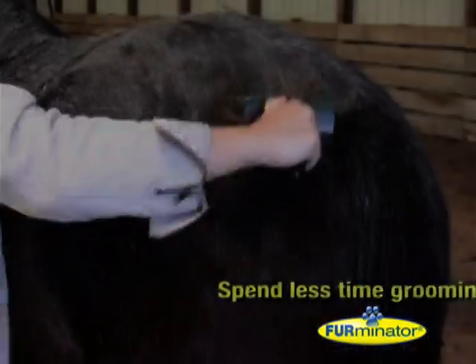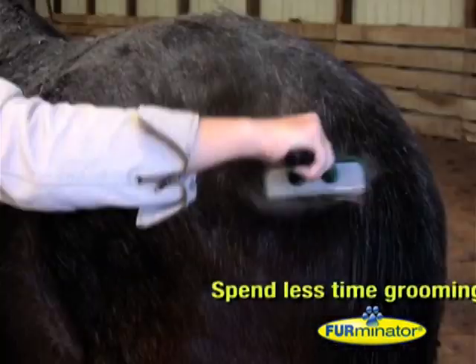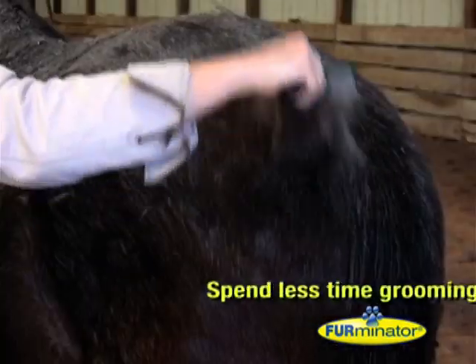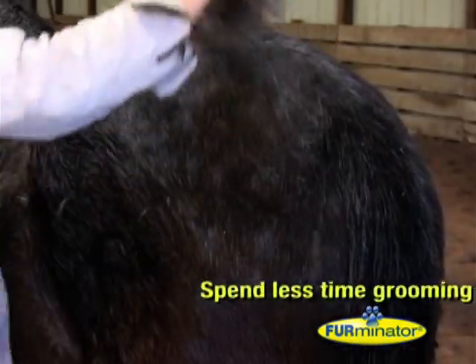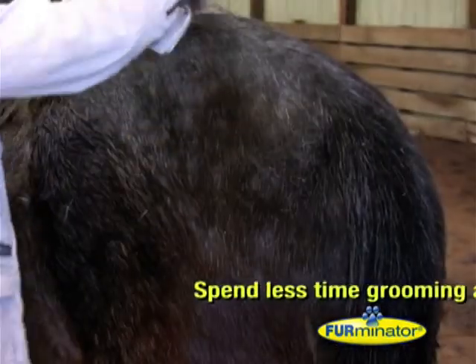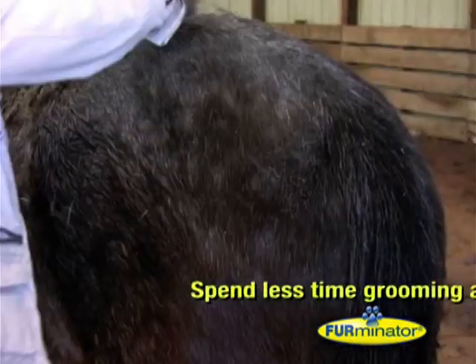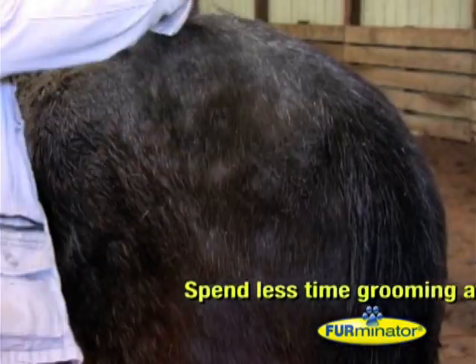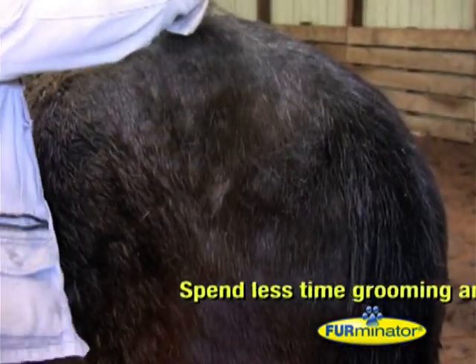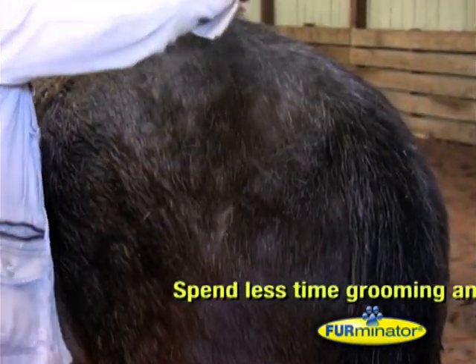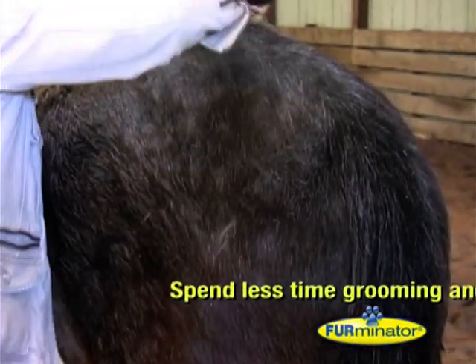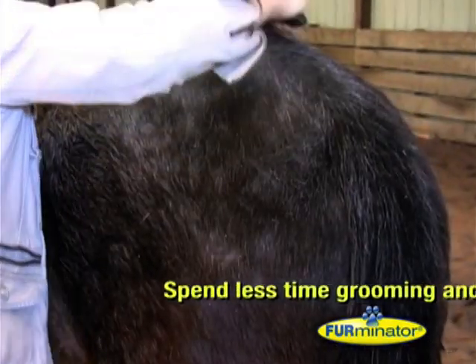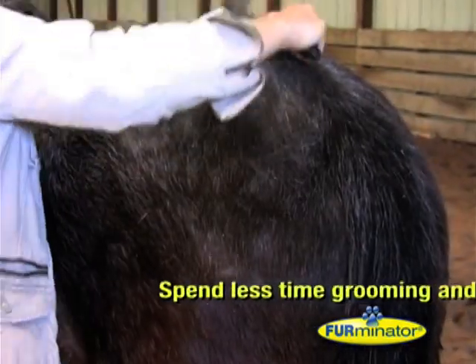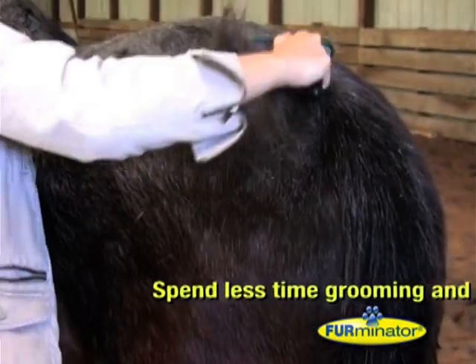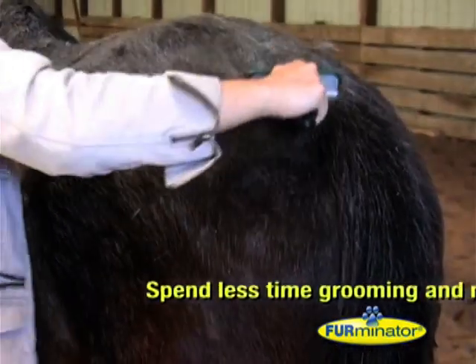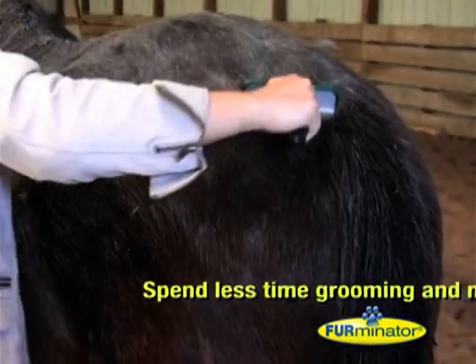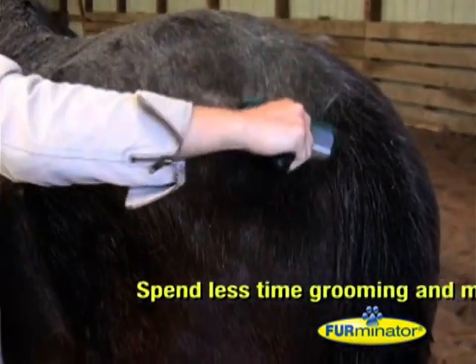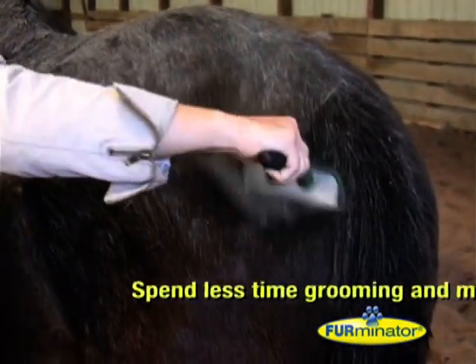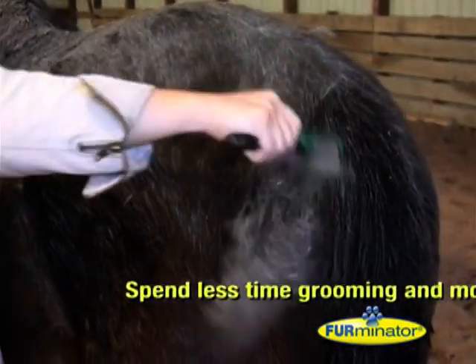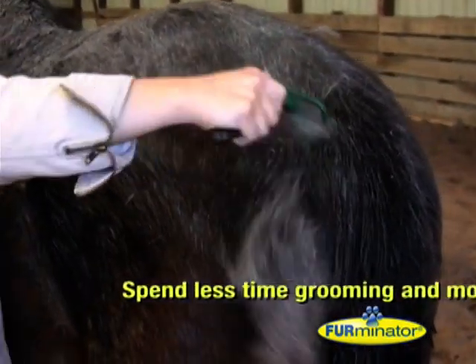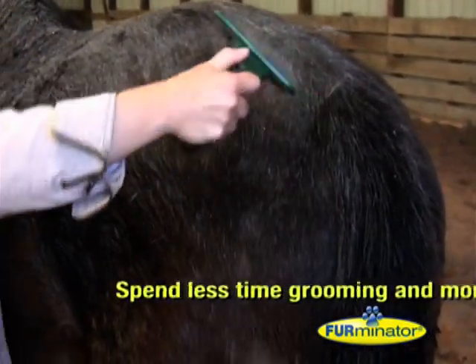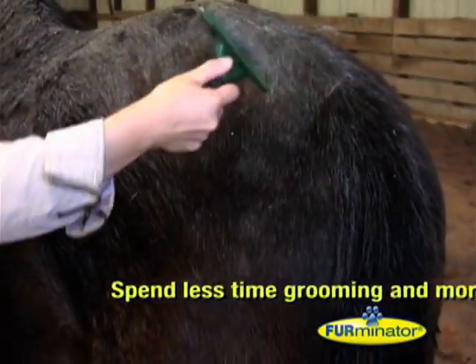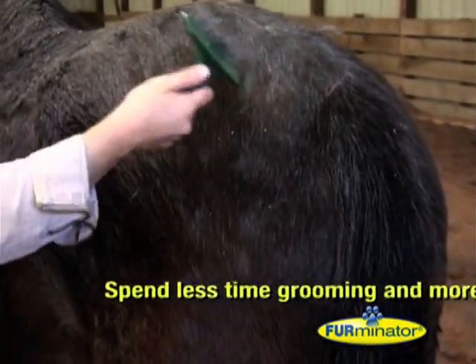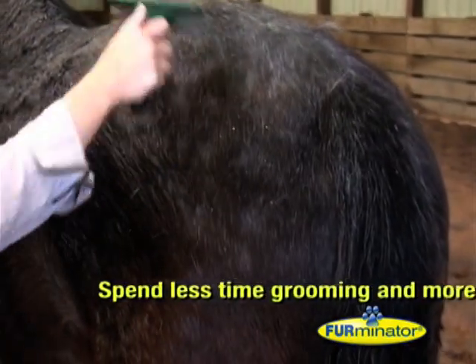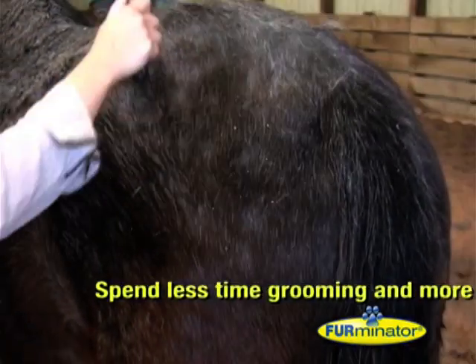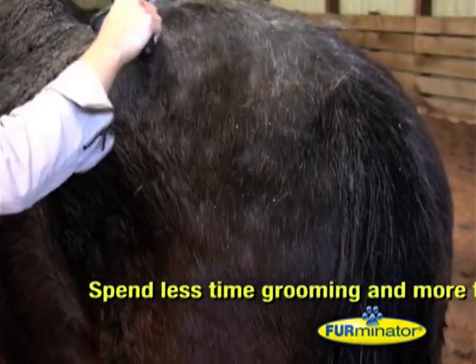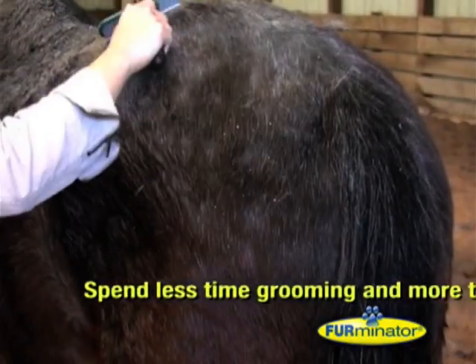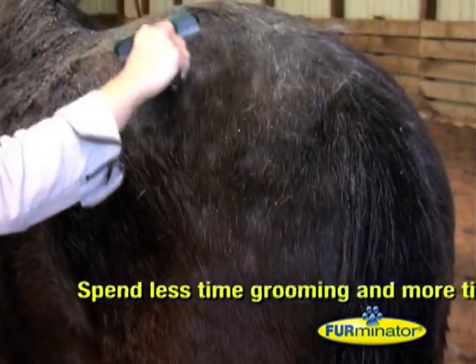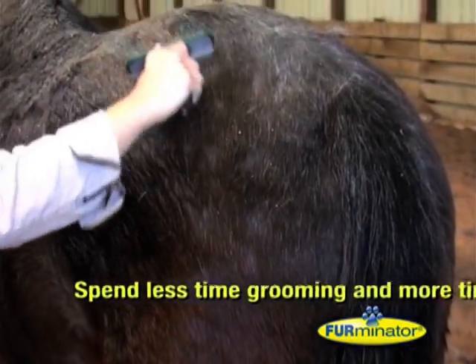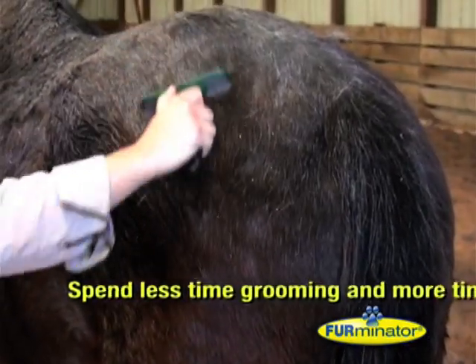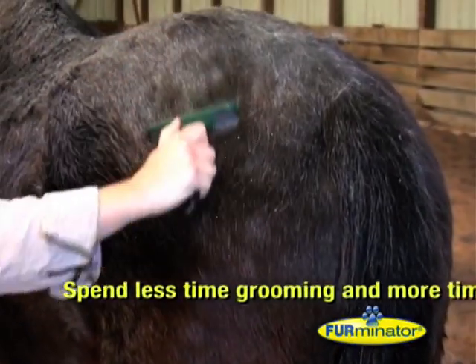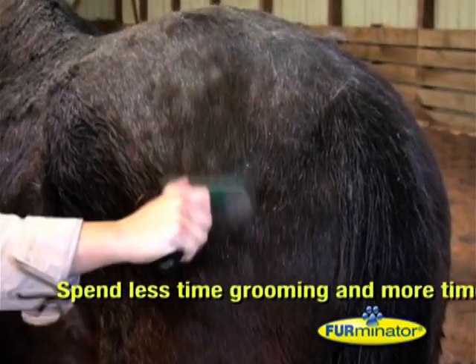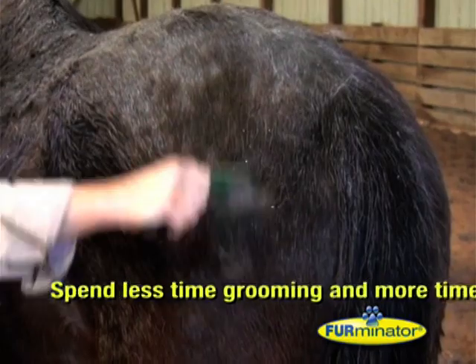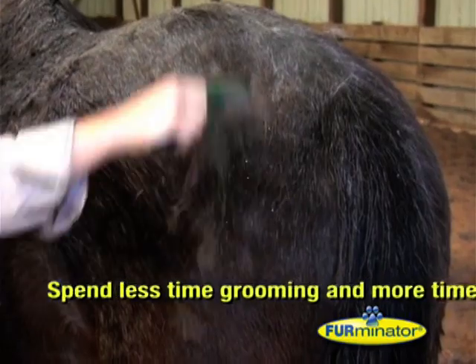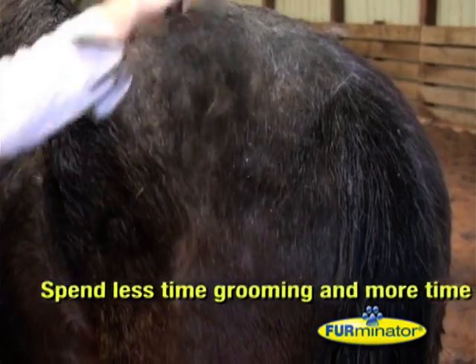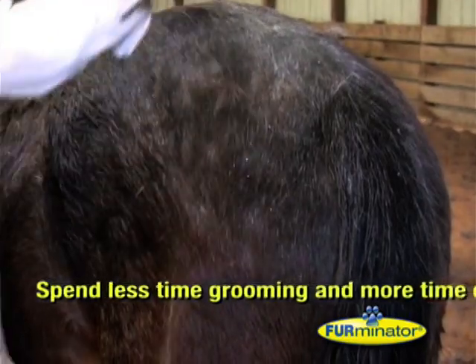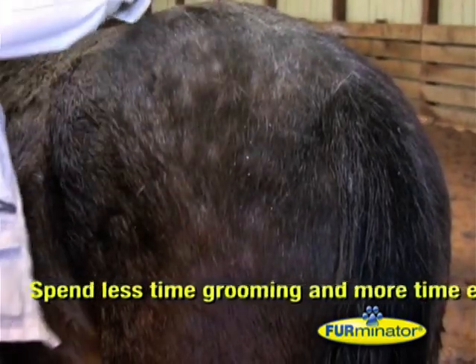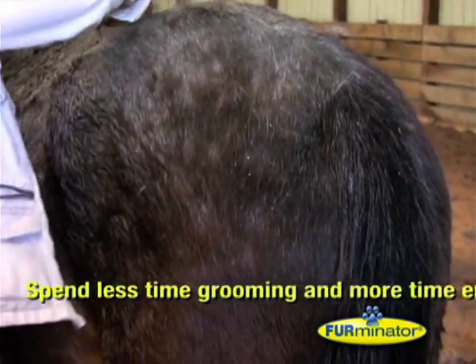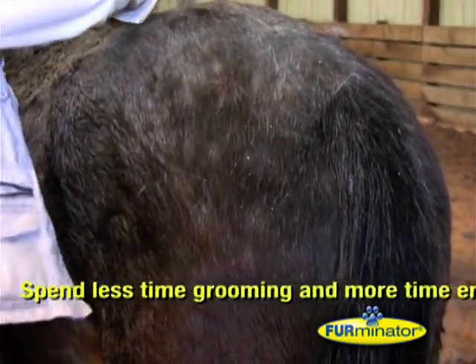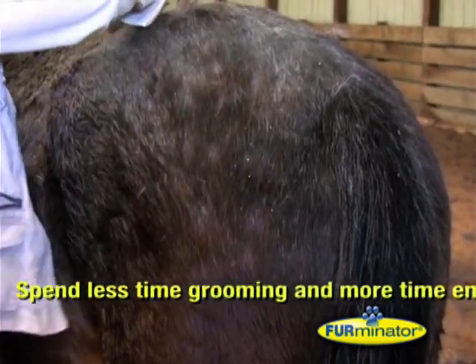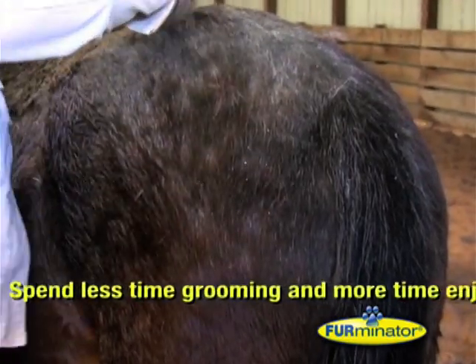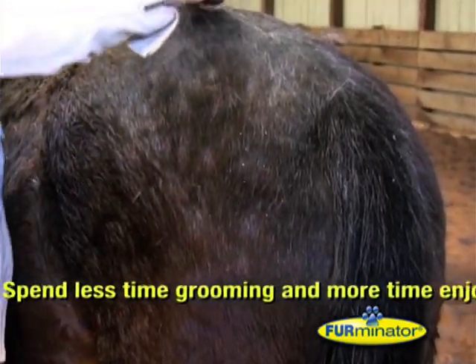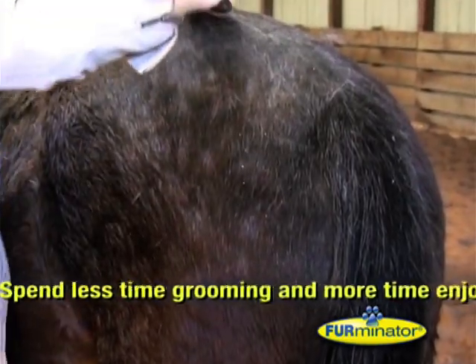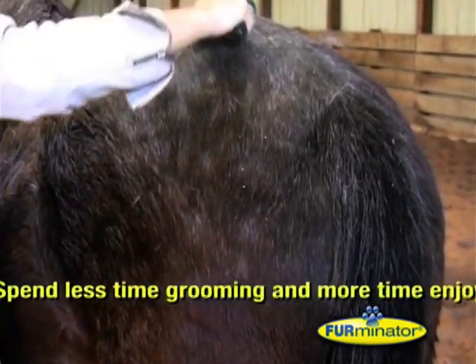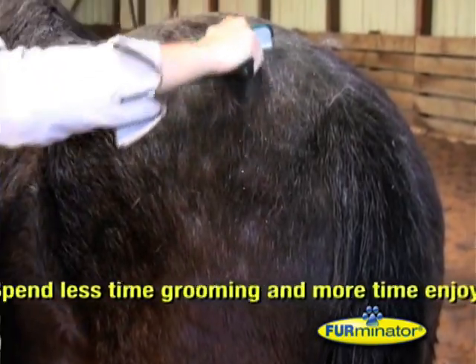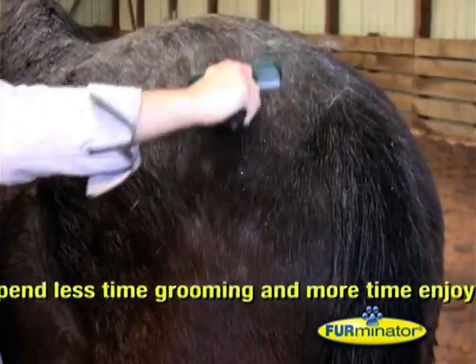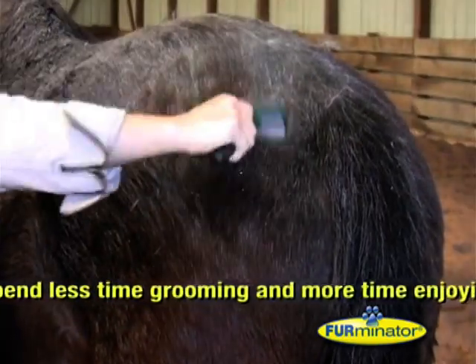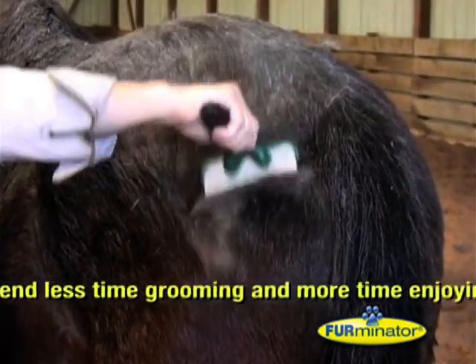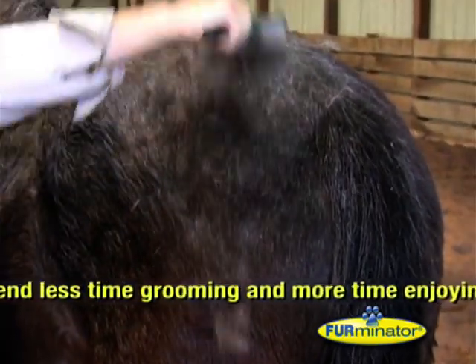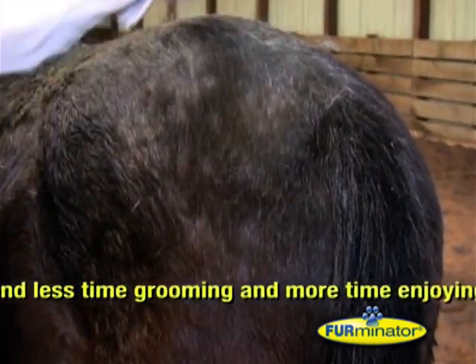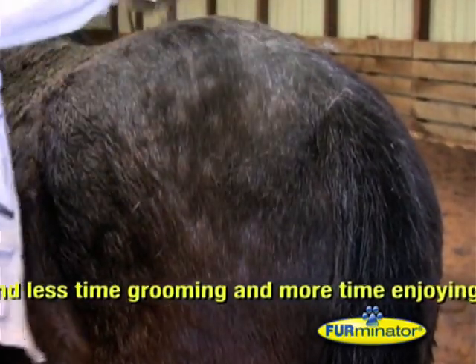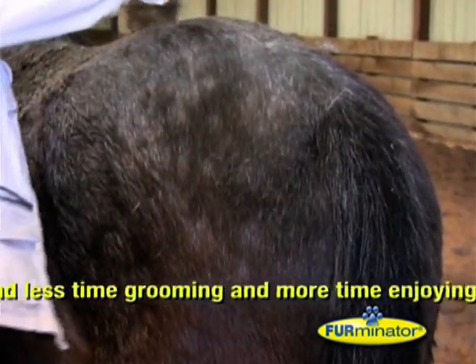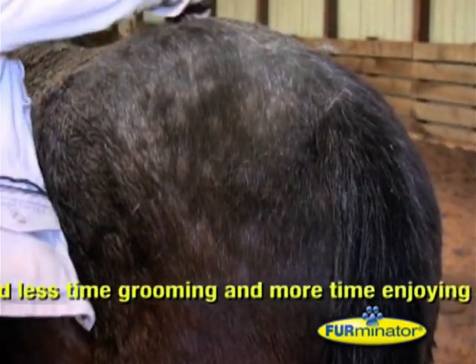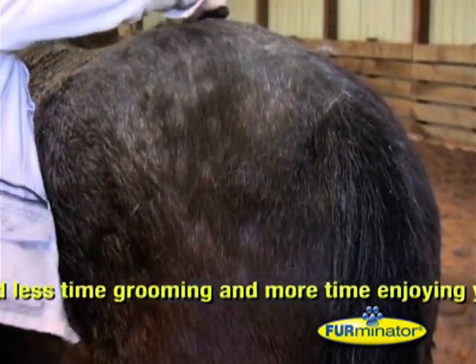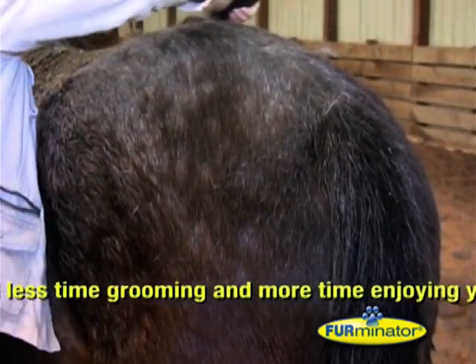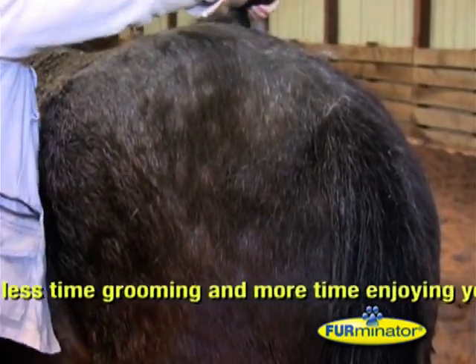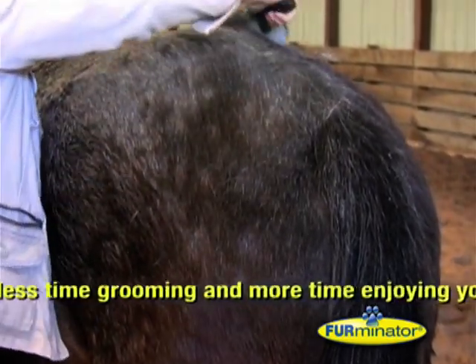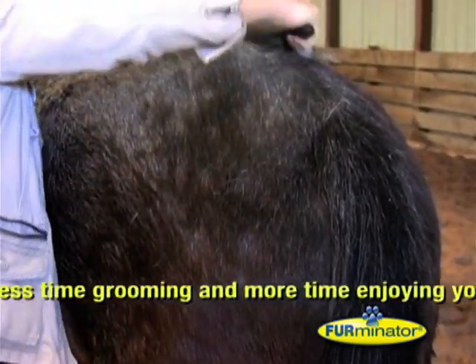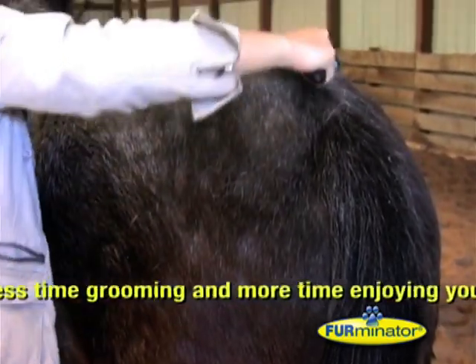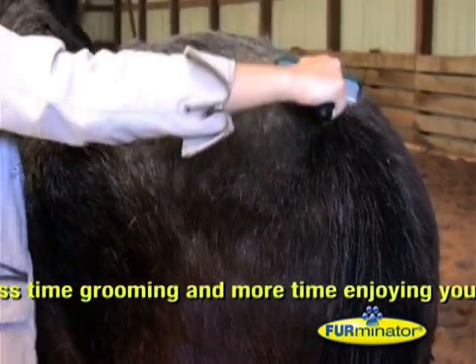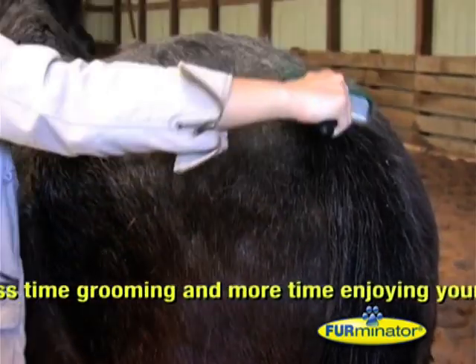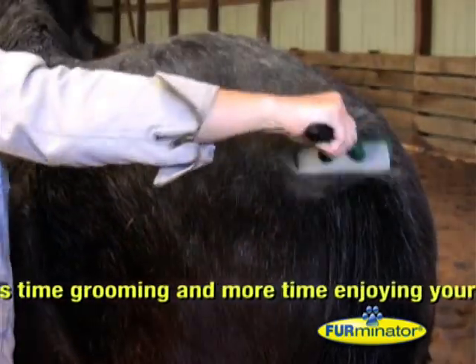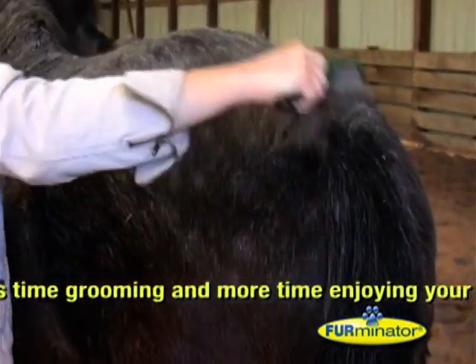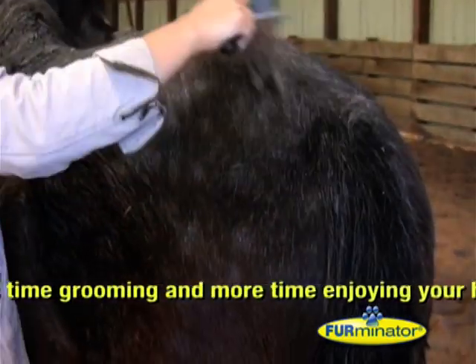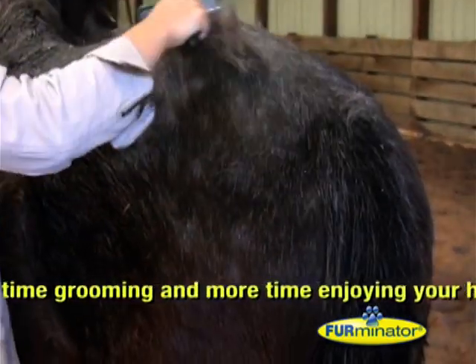The quick and easy to use Furminator will save you lots of time, so you can spend less time grooming and more time enjoying your horse.